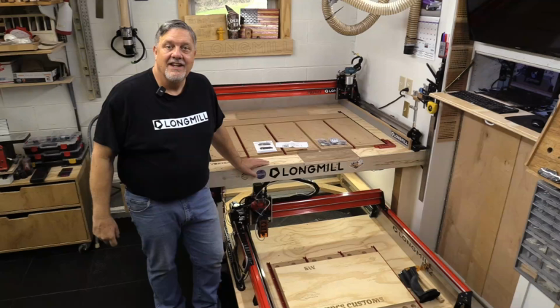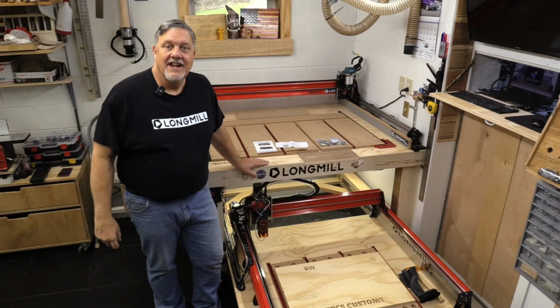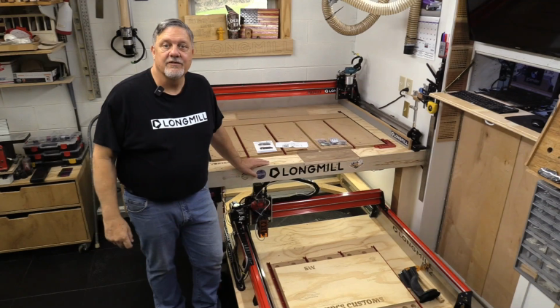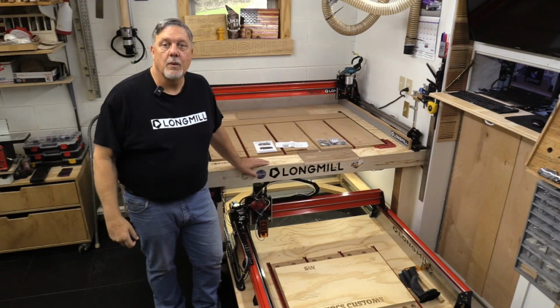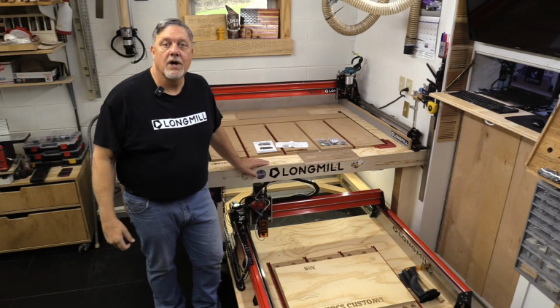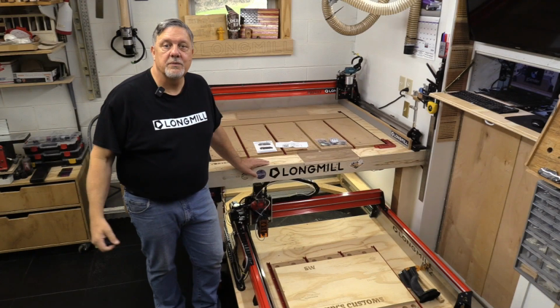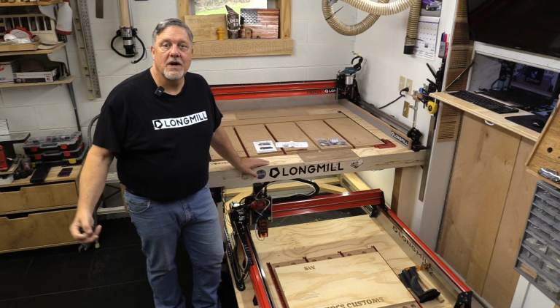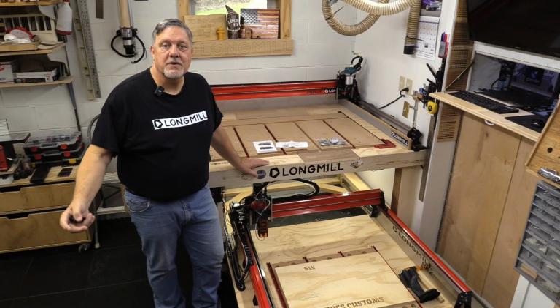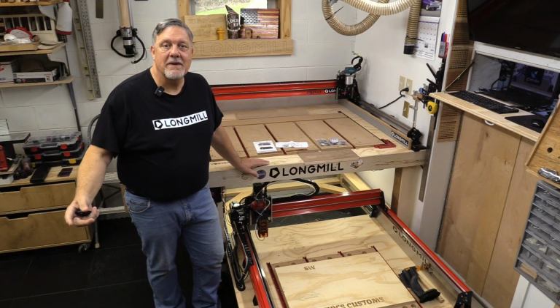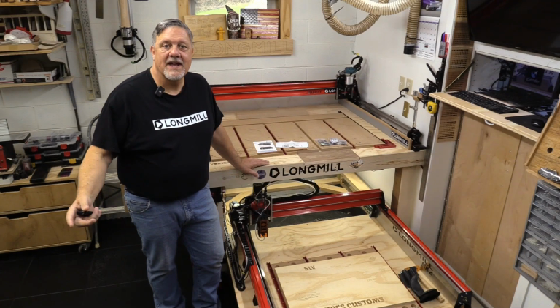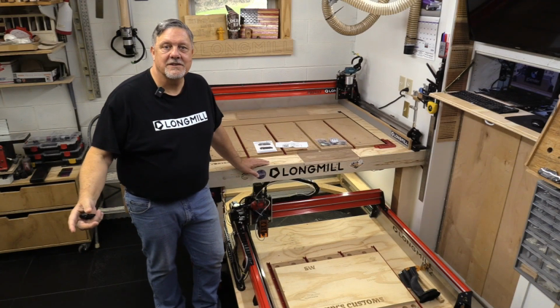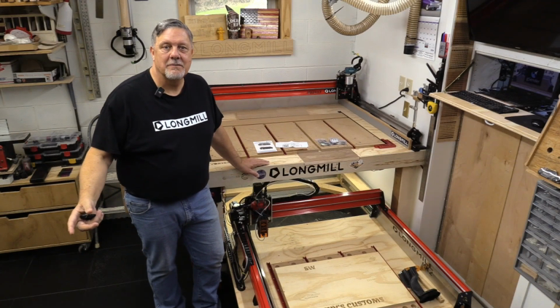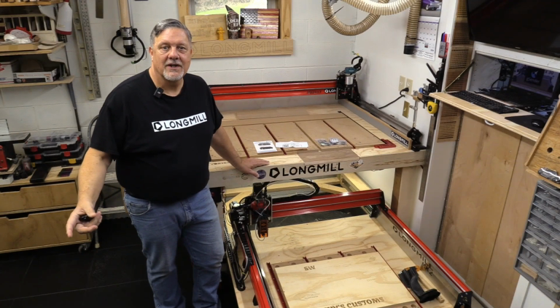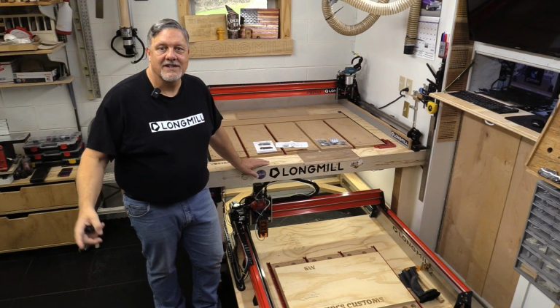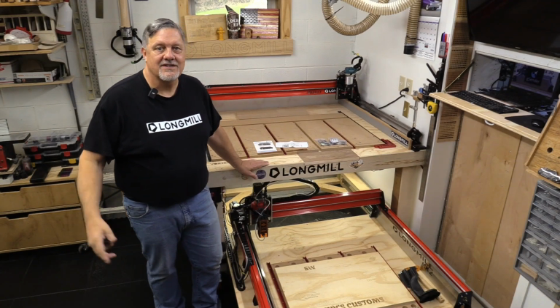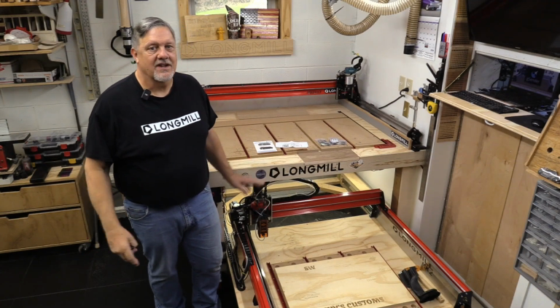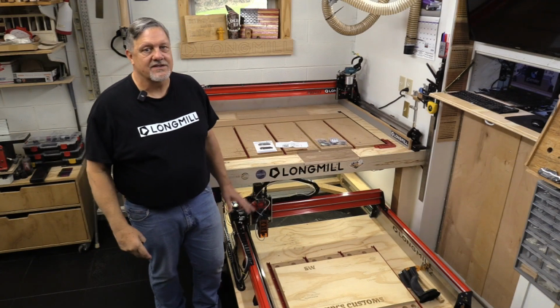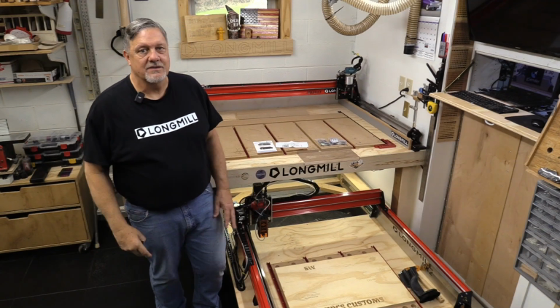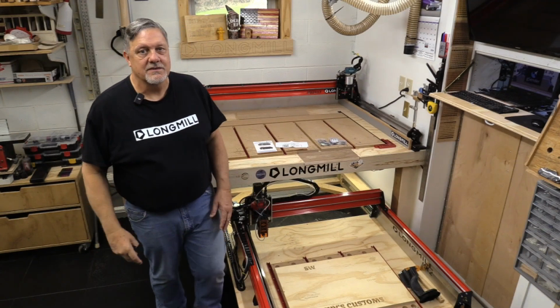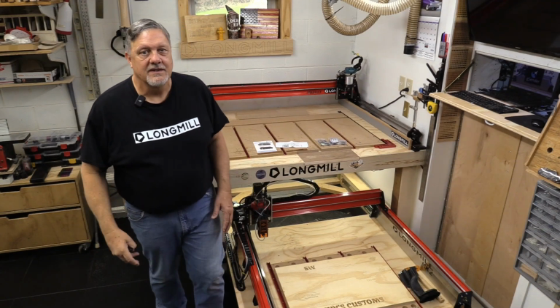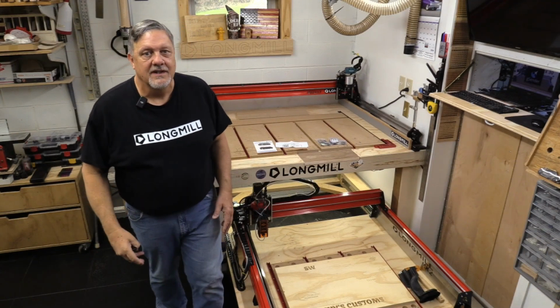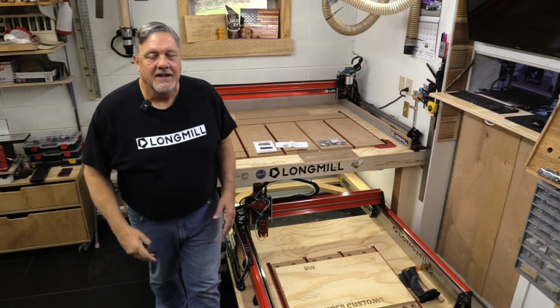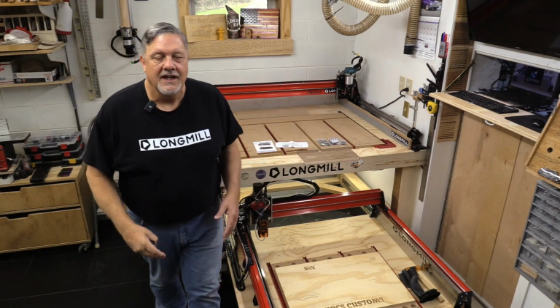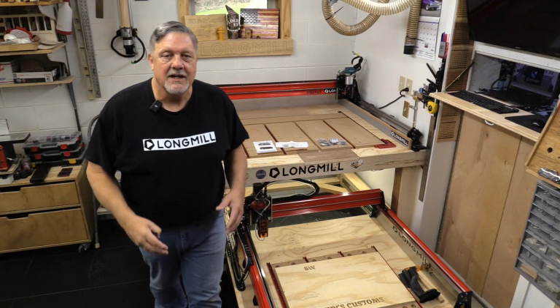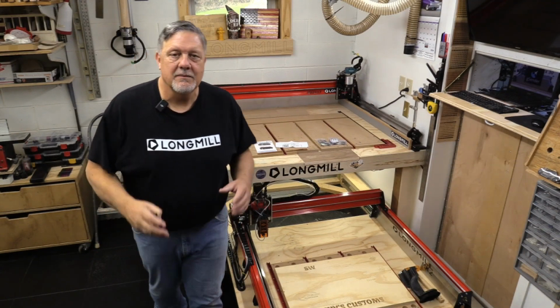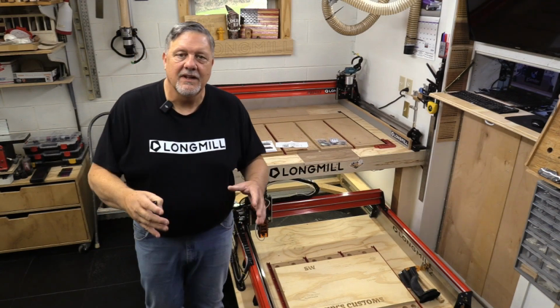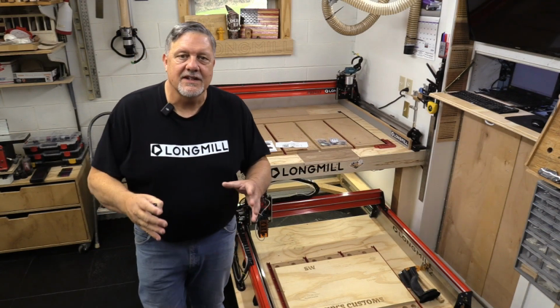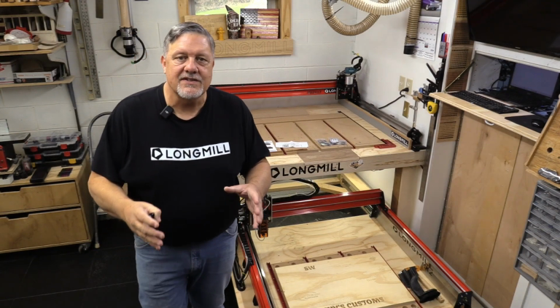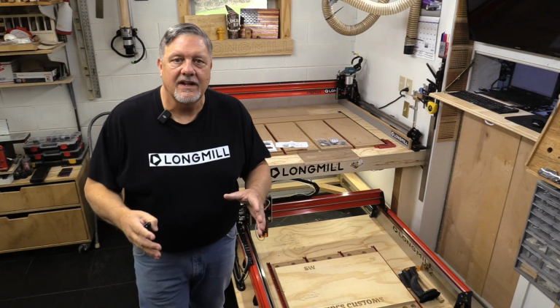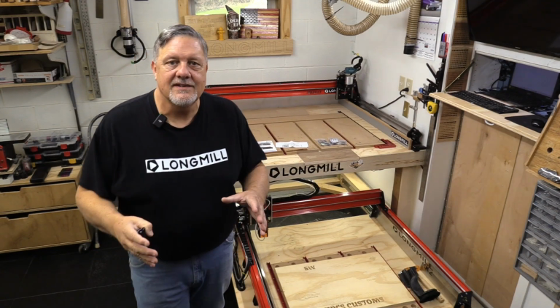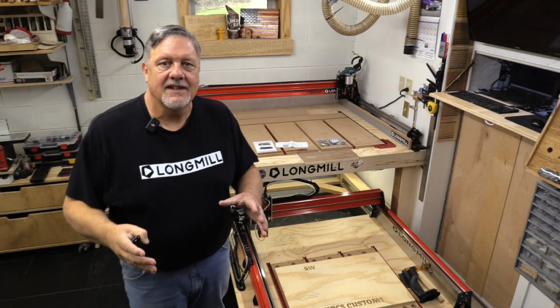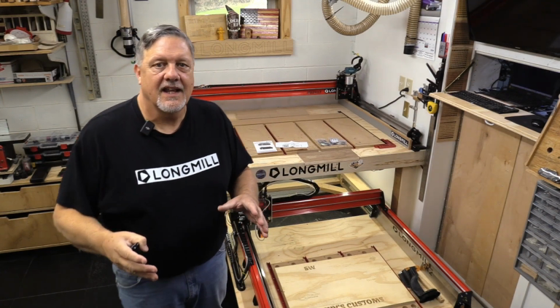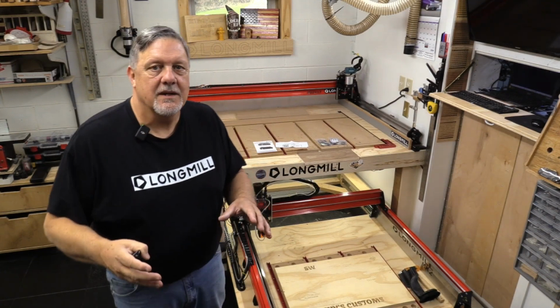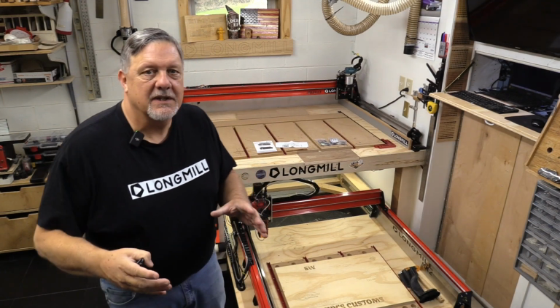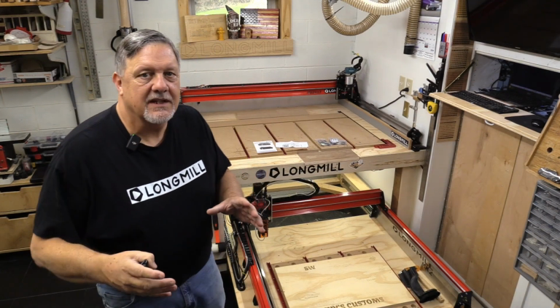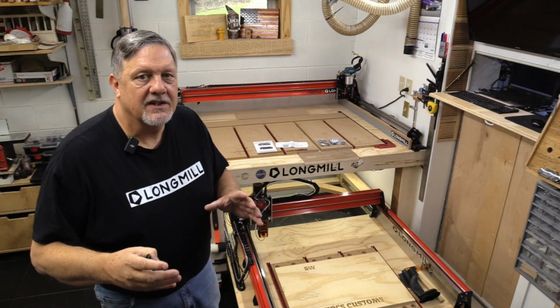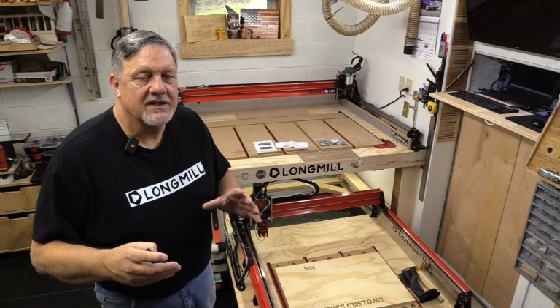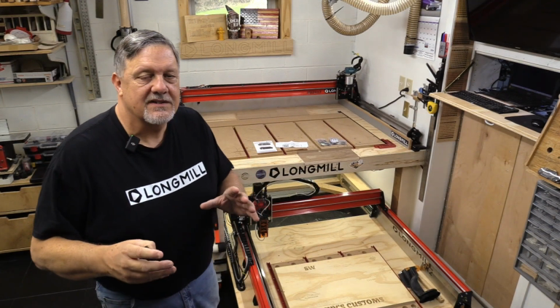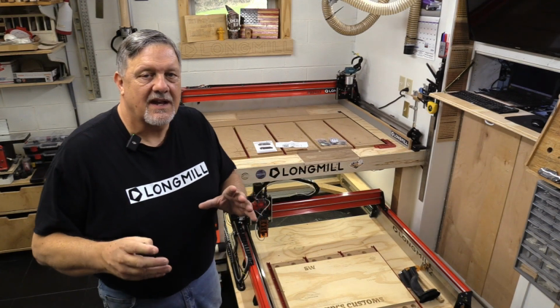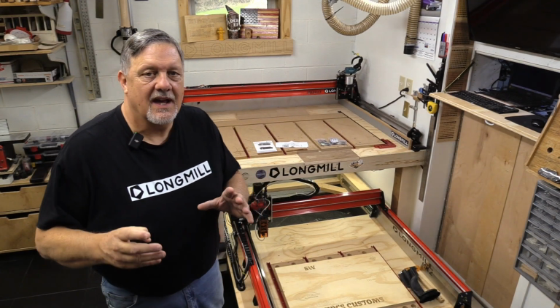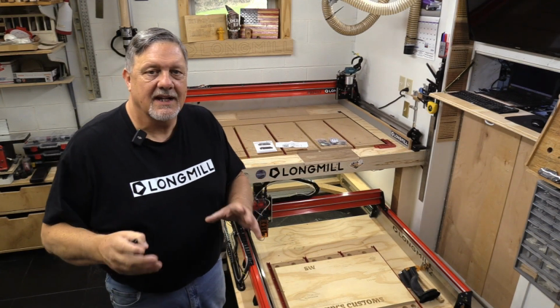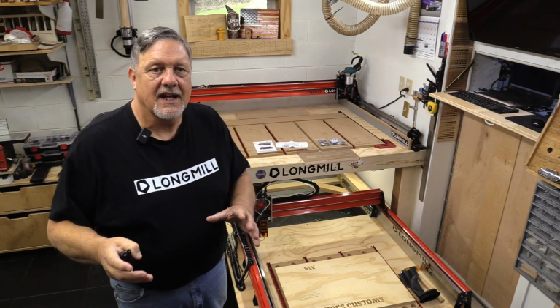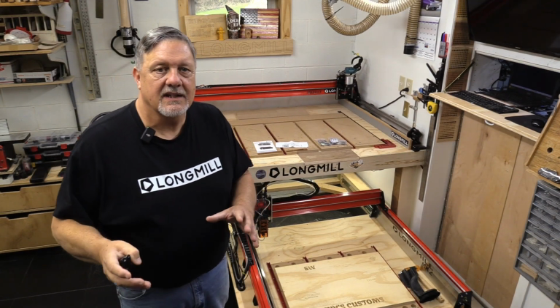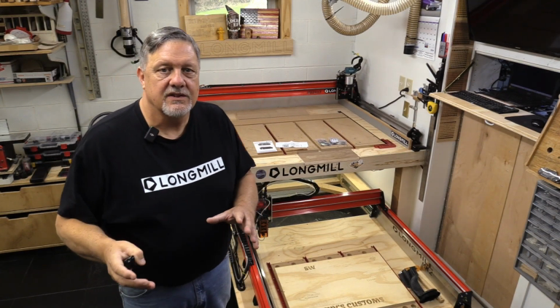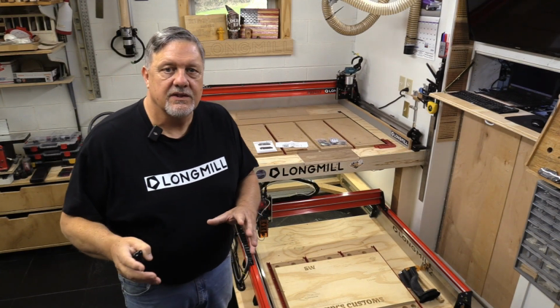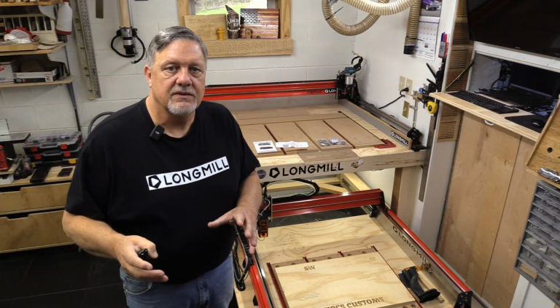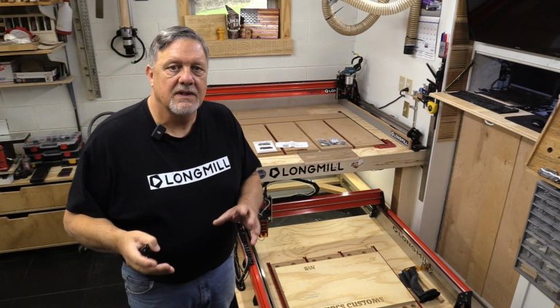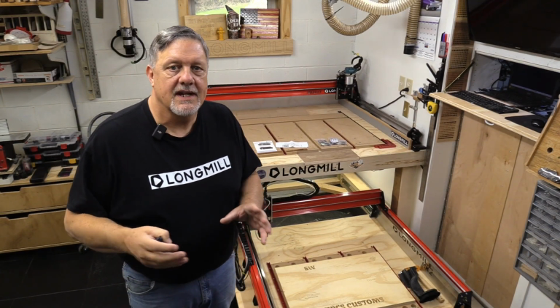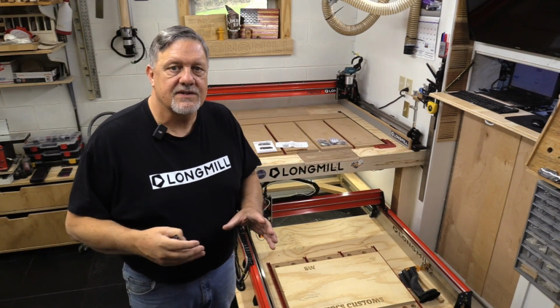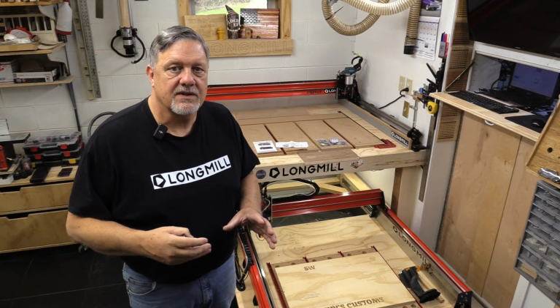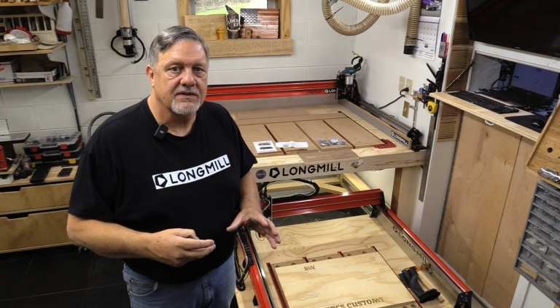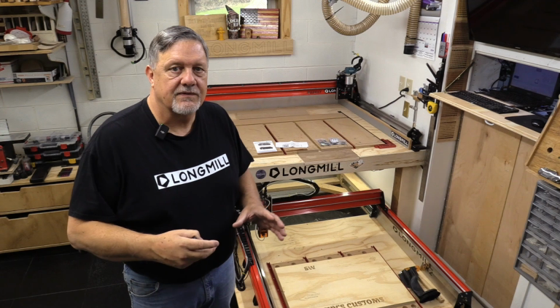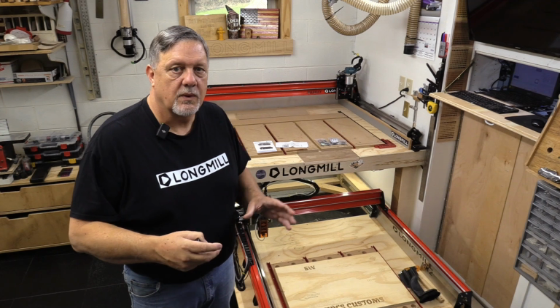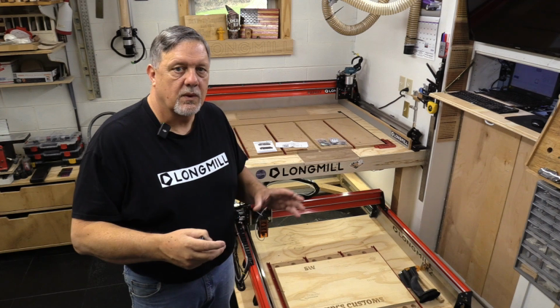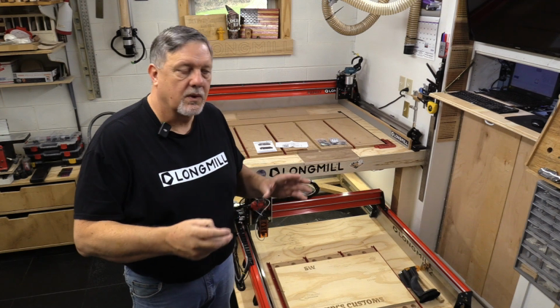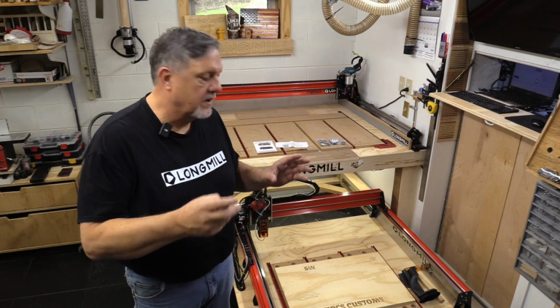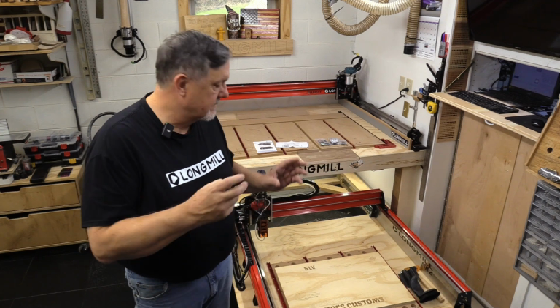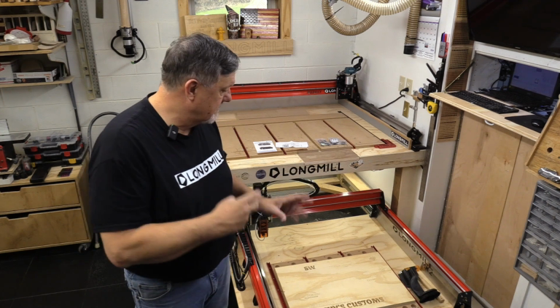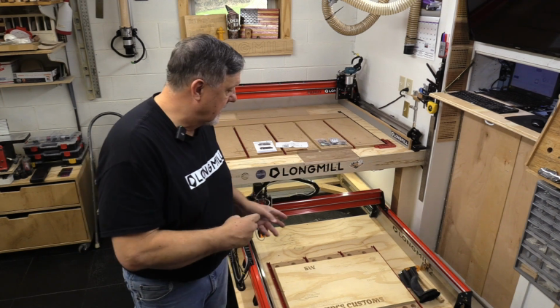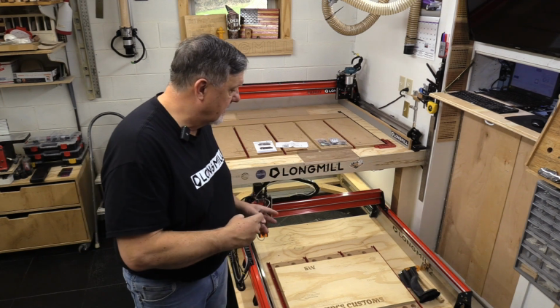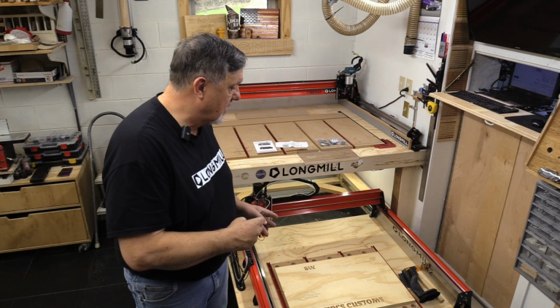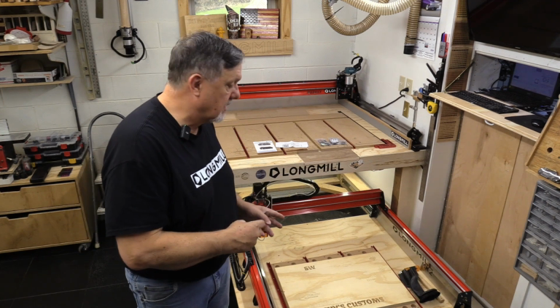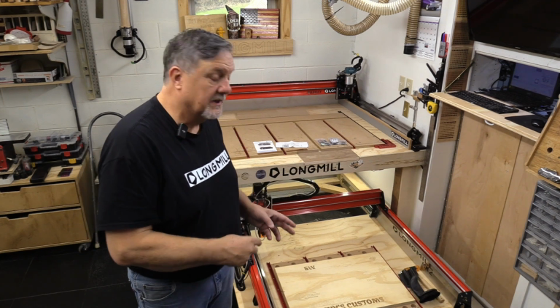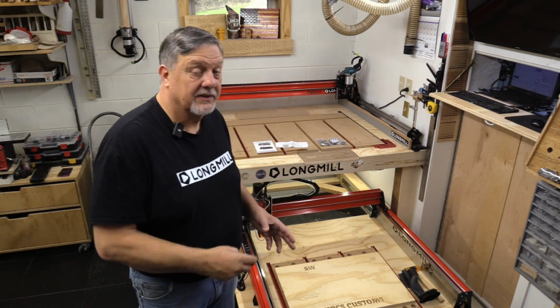Hey everyone, welcome back to Bucky's Customs. I'm really excited today because I got a new laser for my Long Mill.